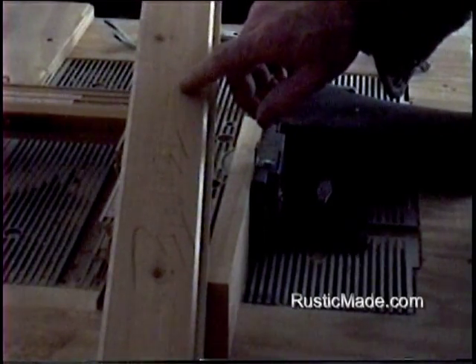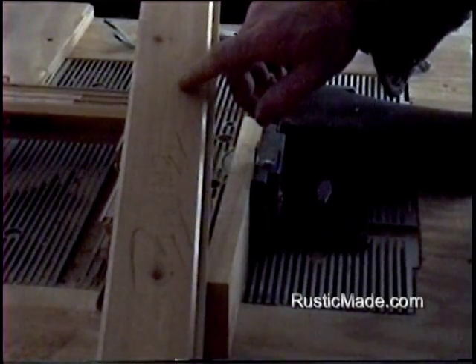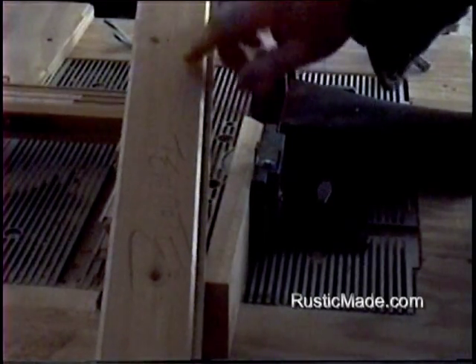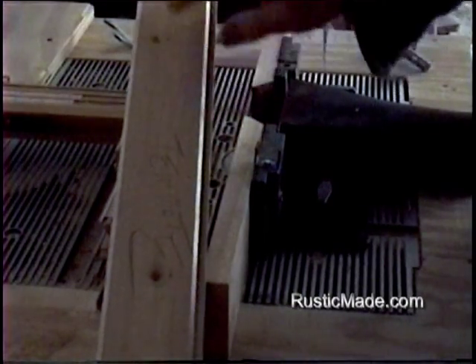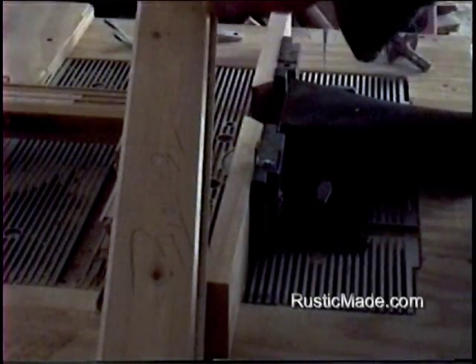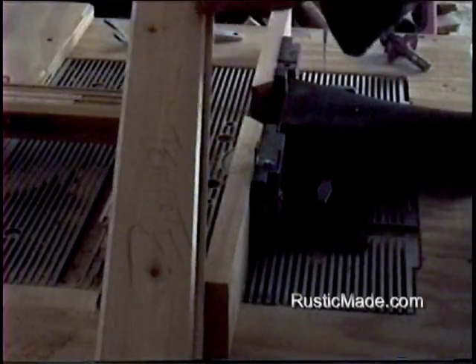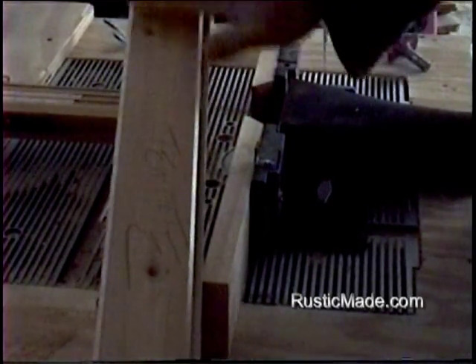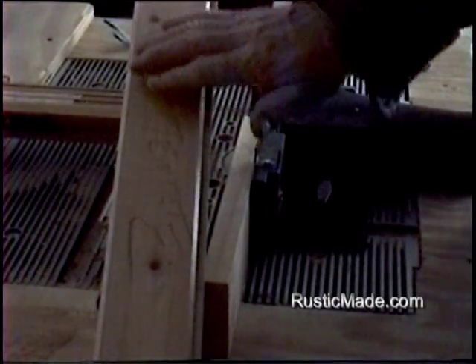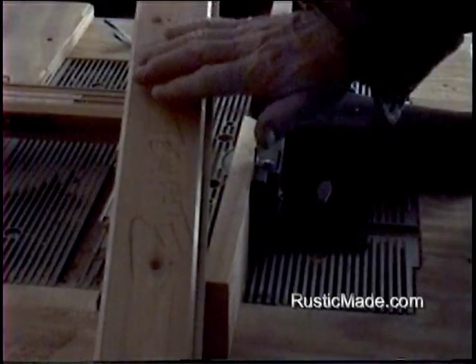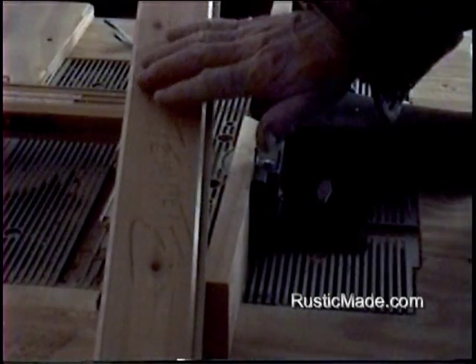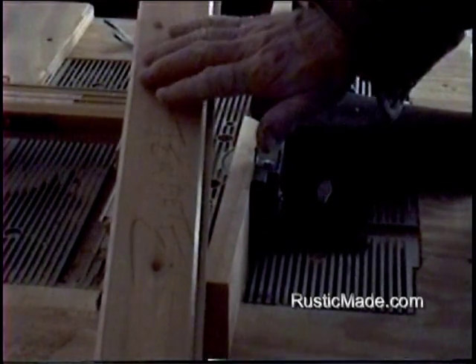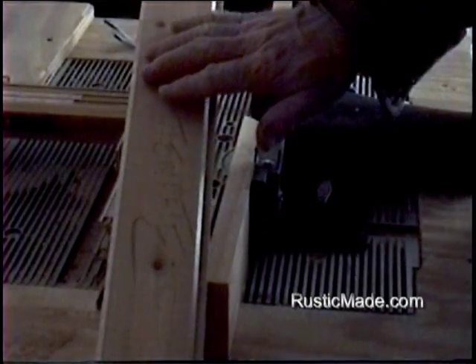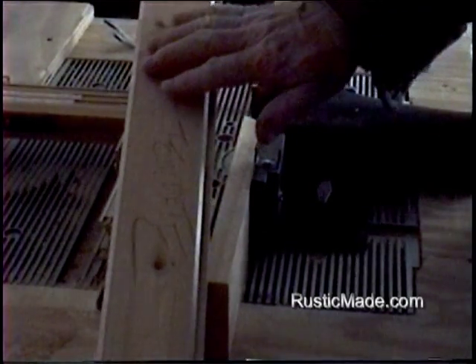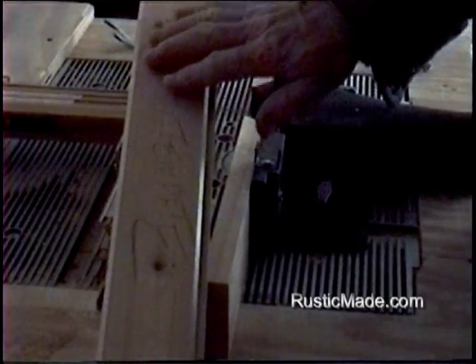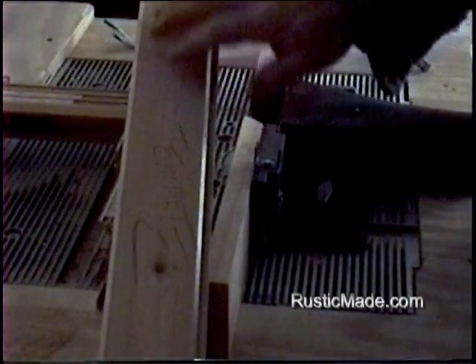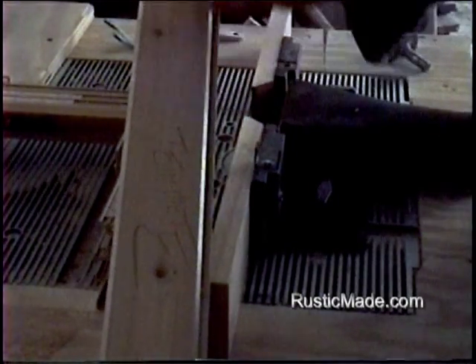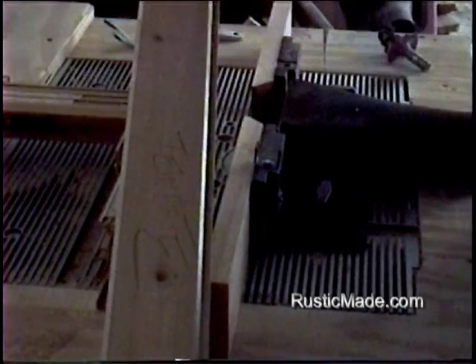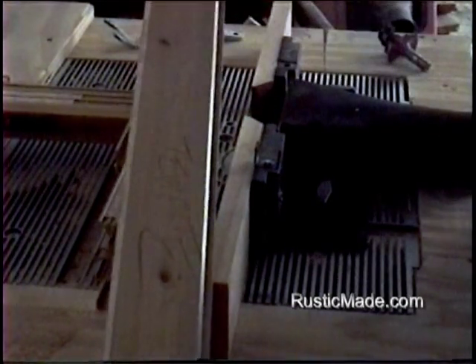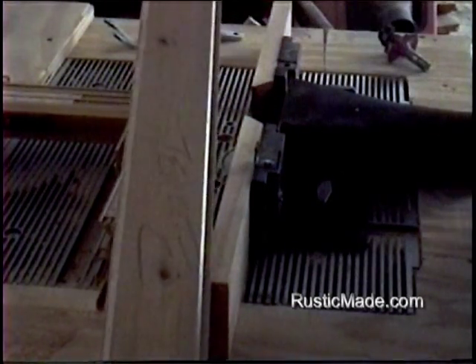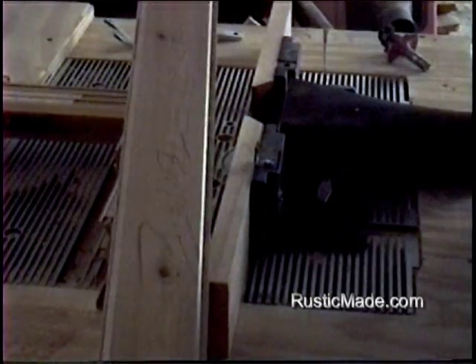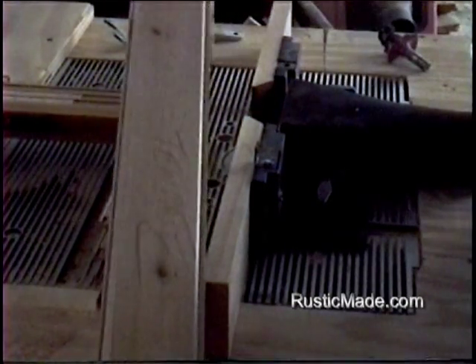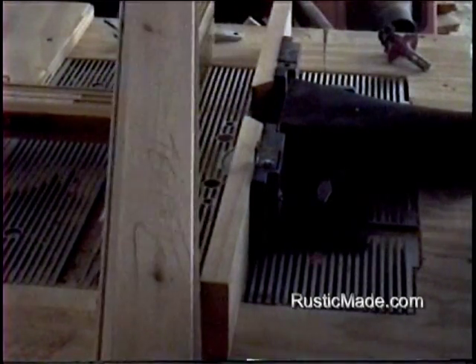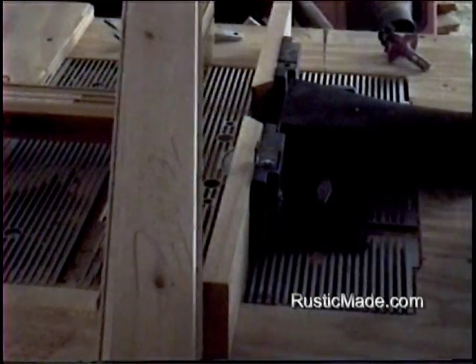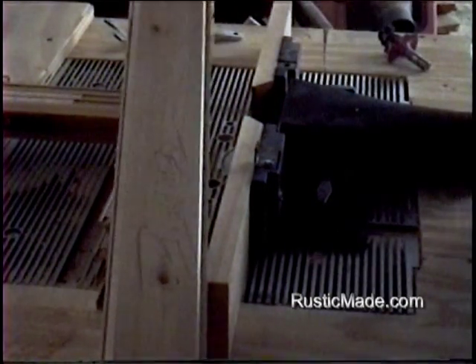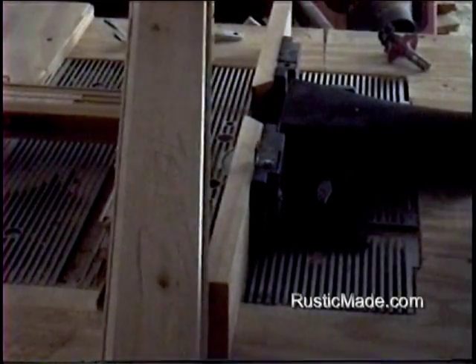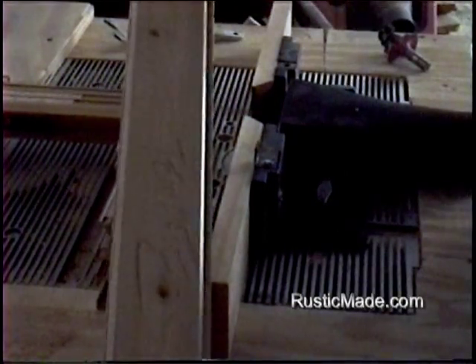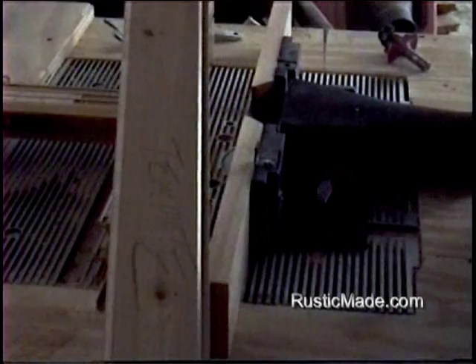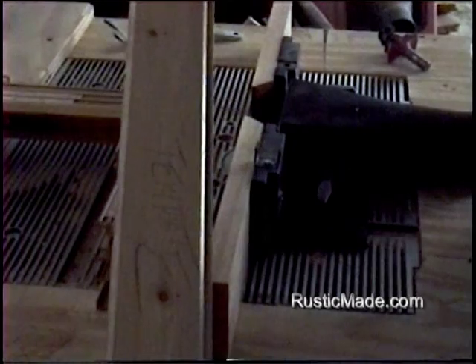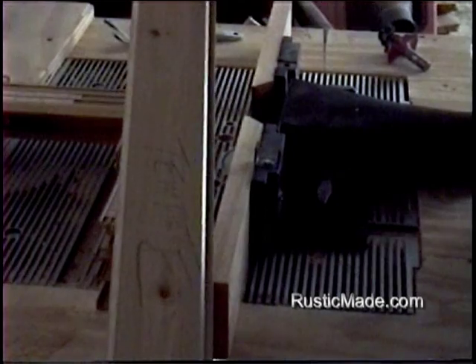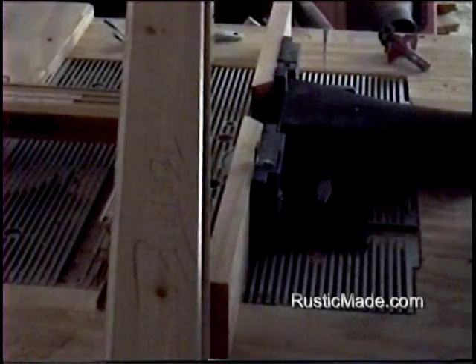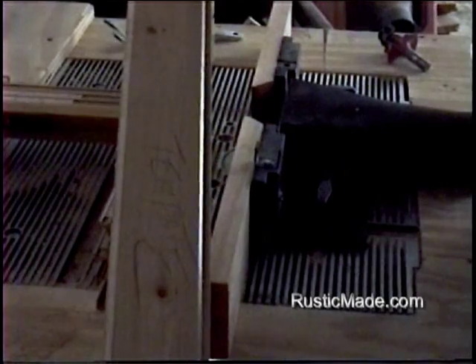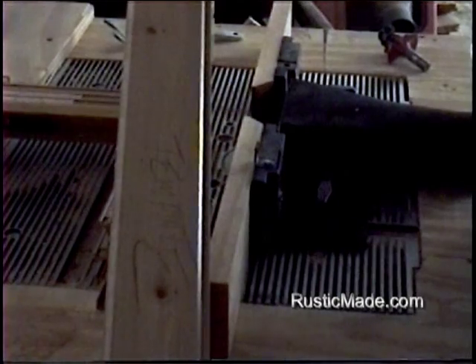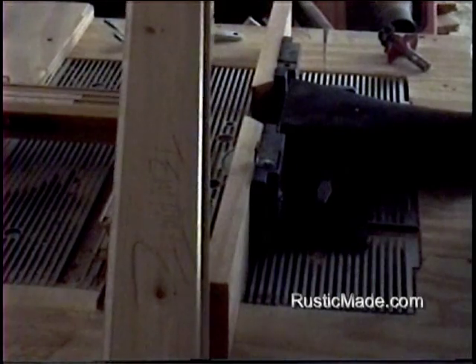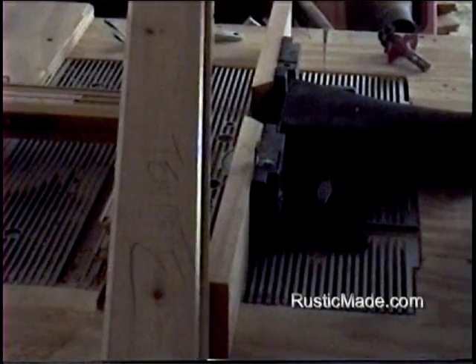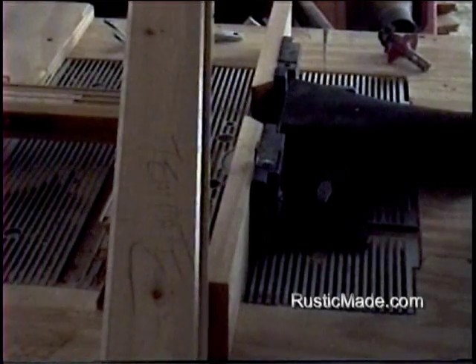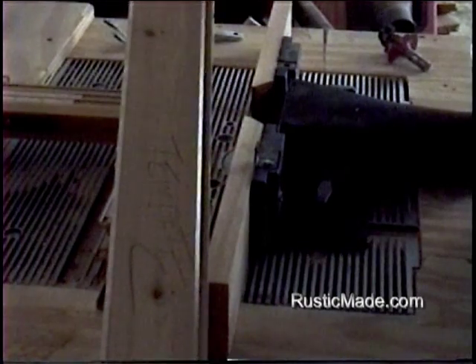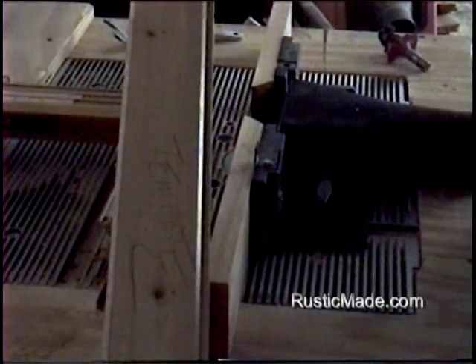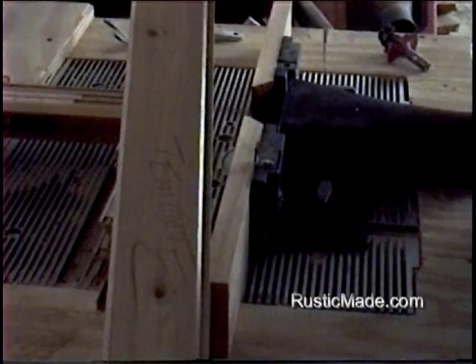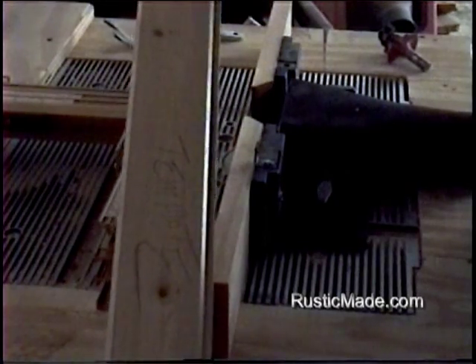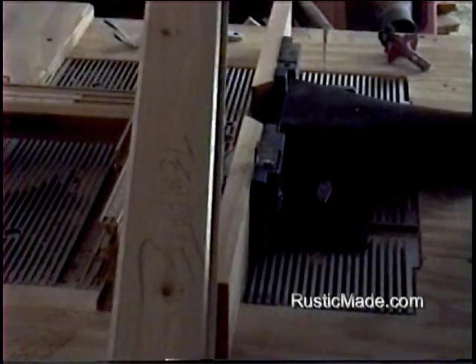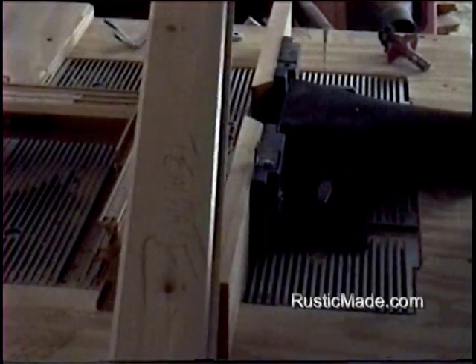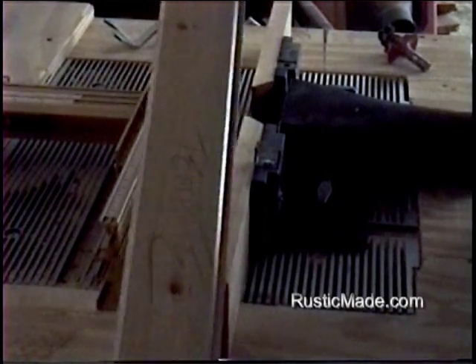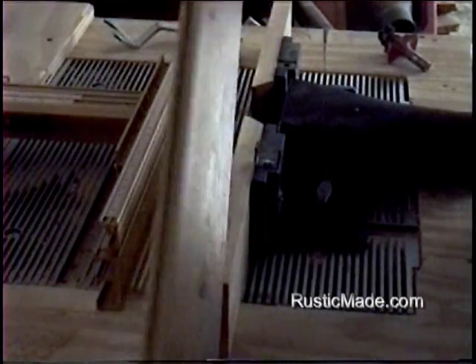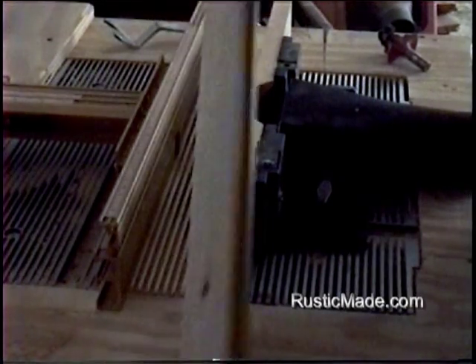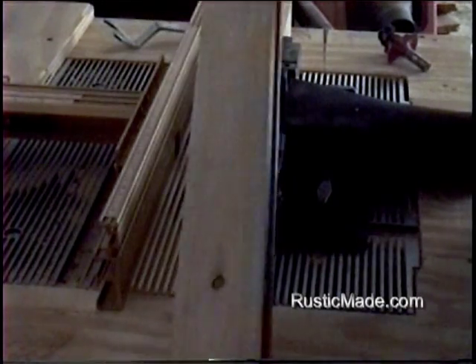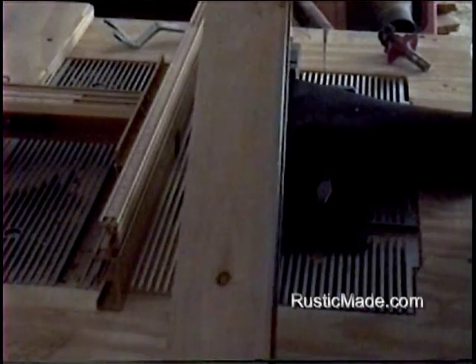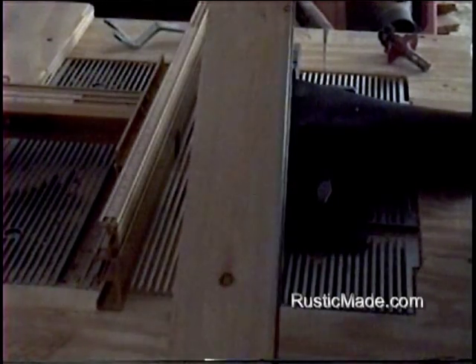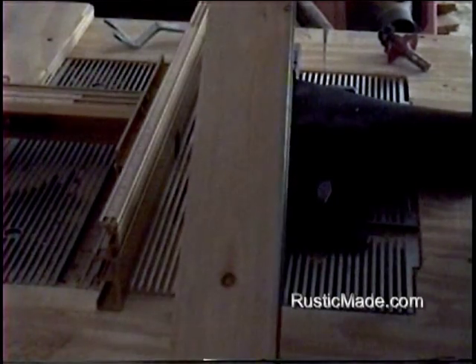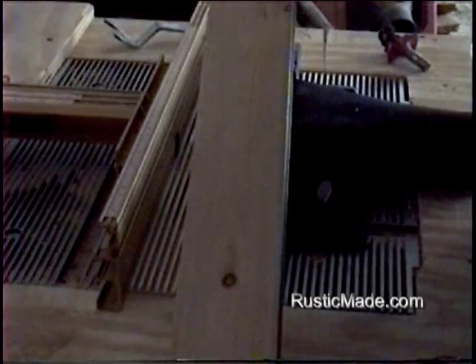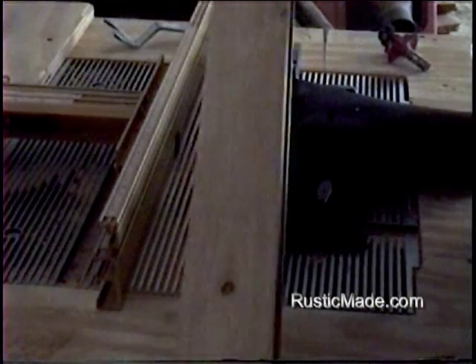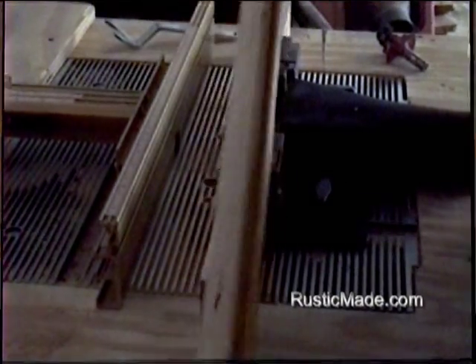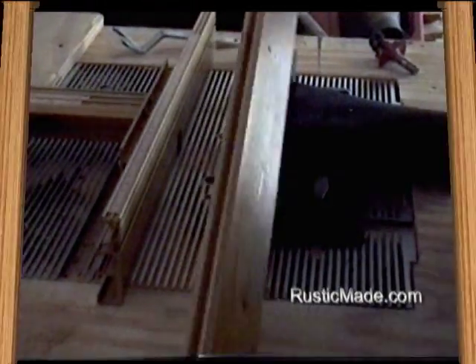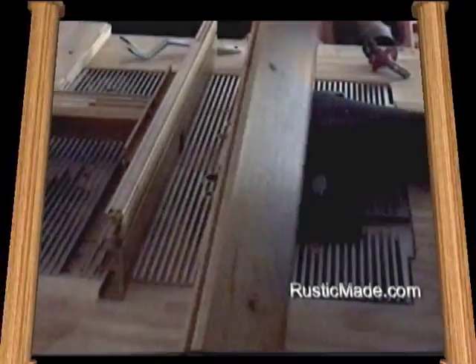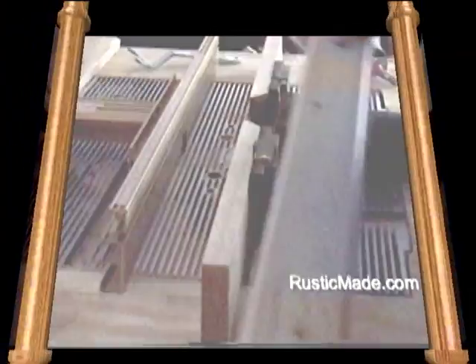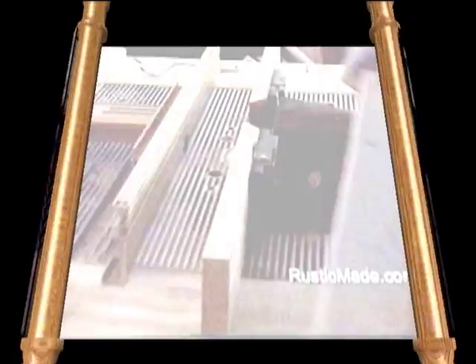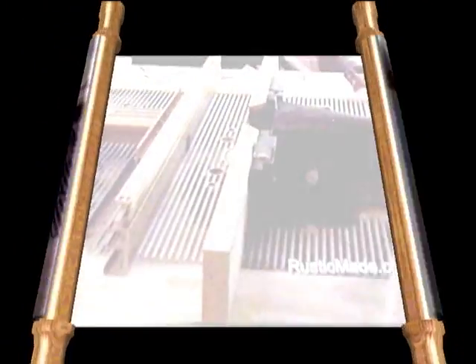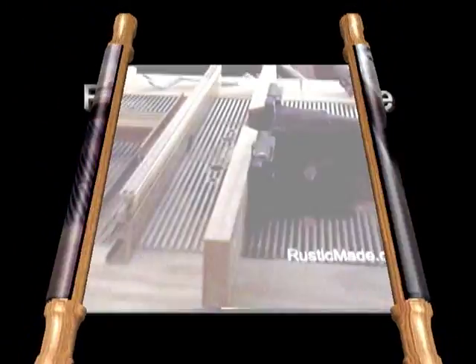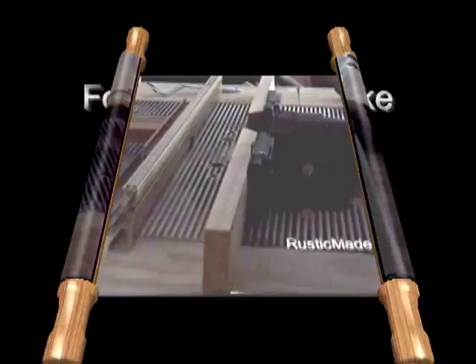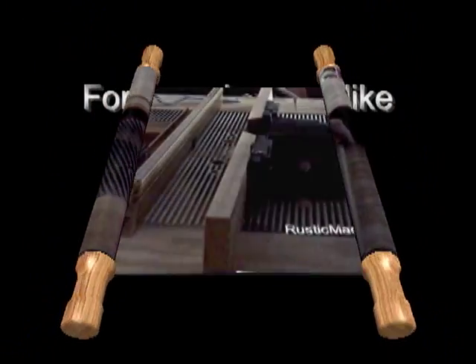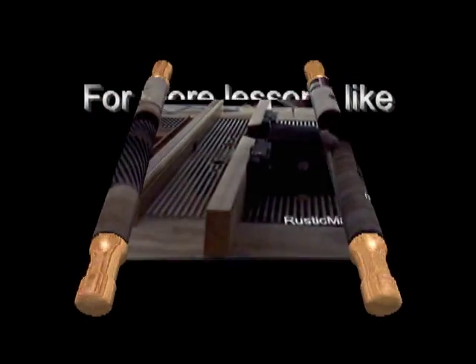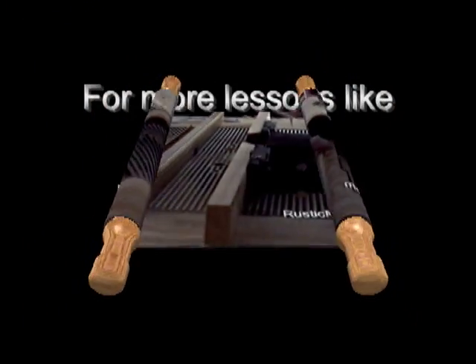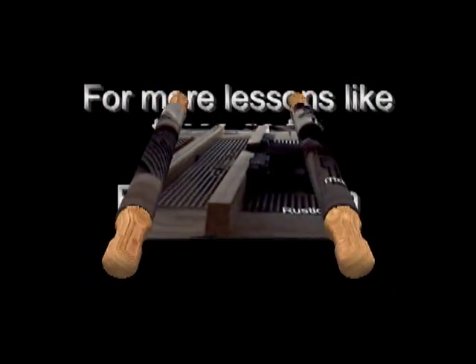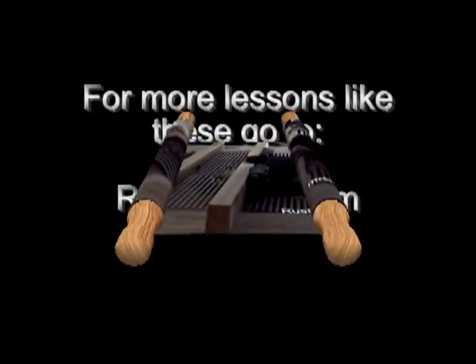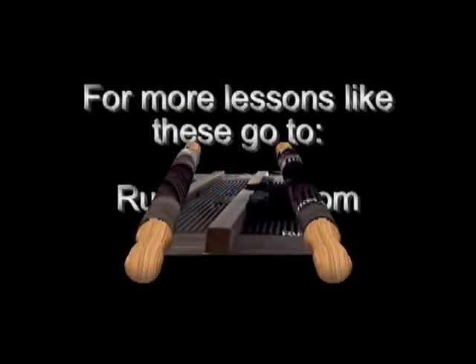When I get done I'll show you the side panels. There's no sanding, there's no glue that has to be removed or anything — it just looks real nice.